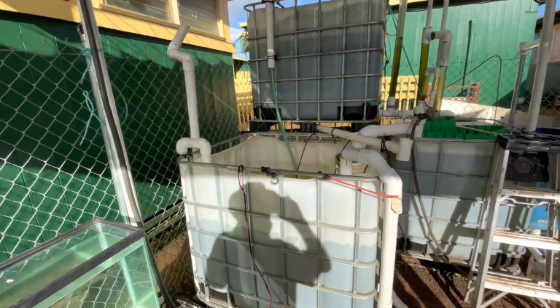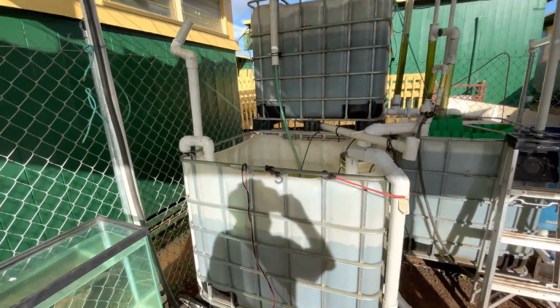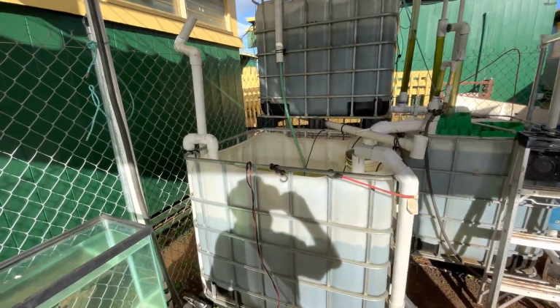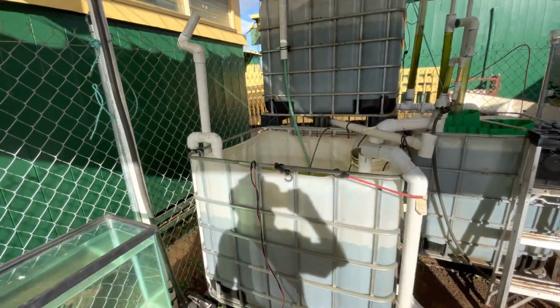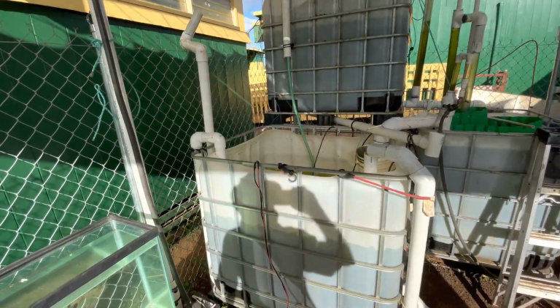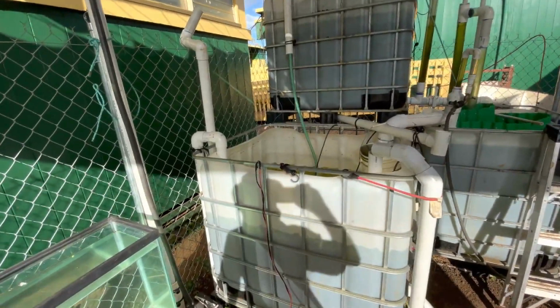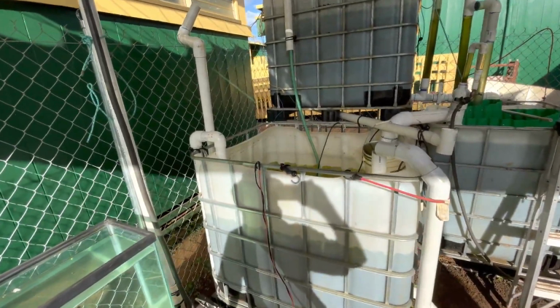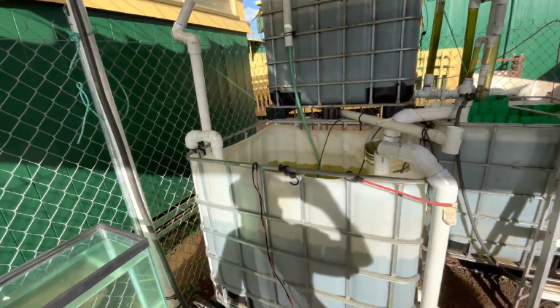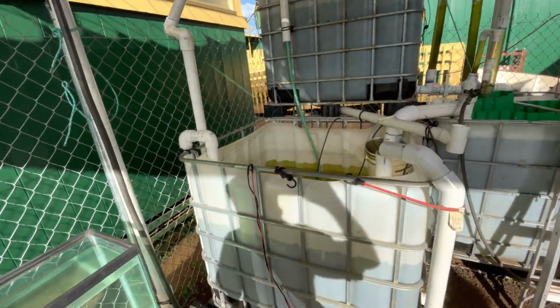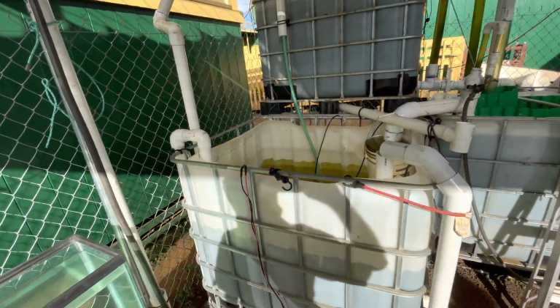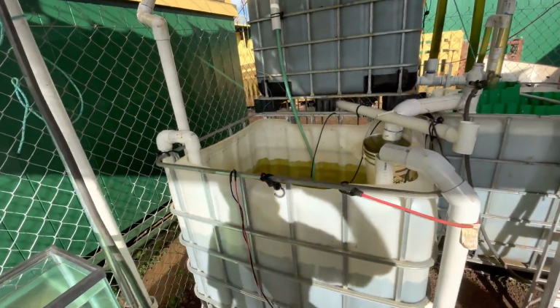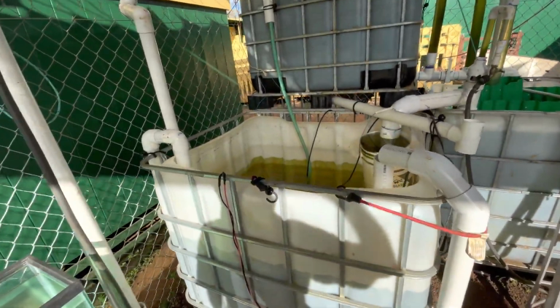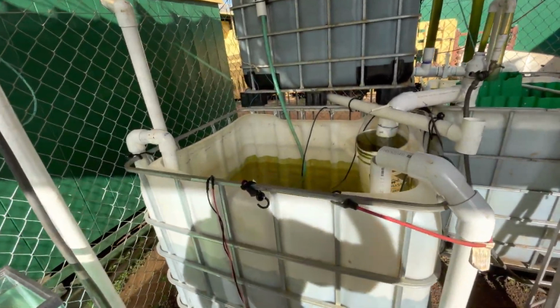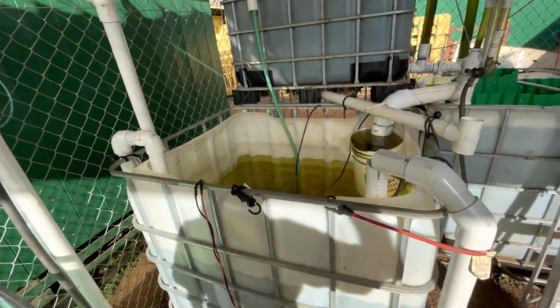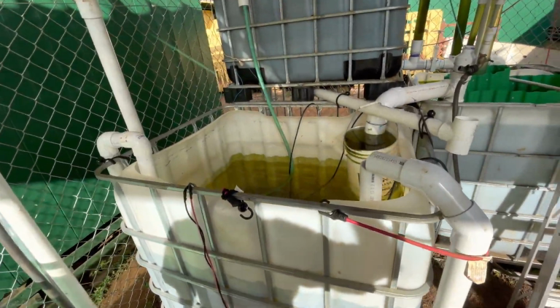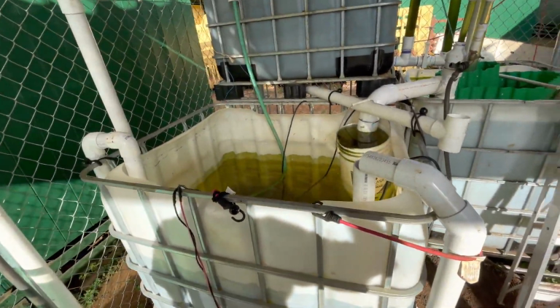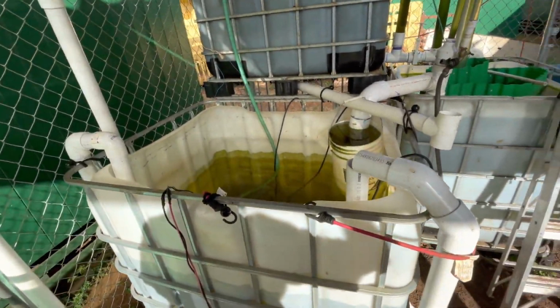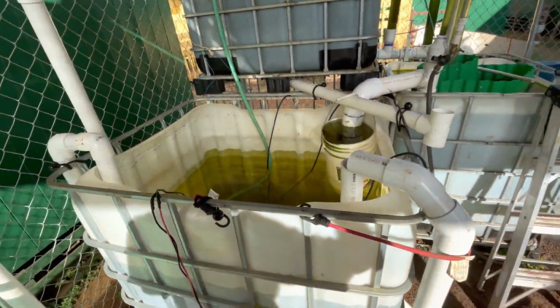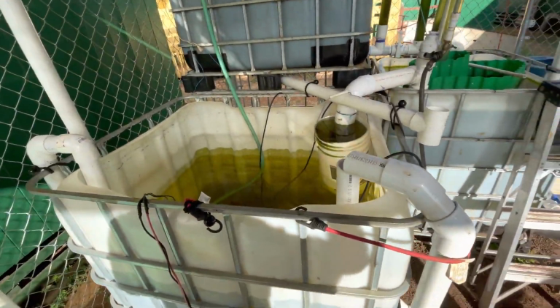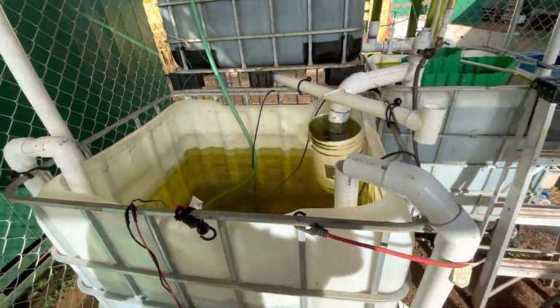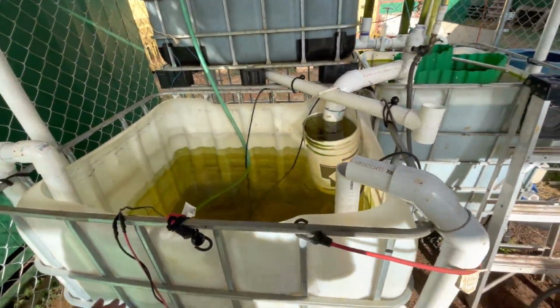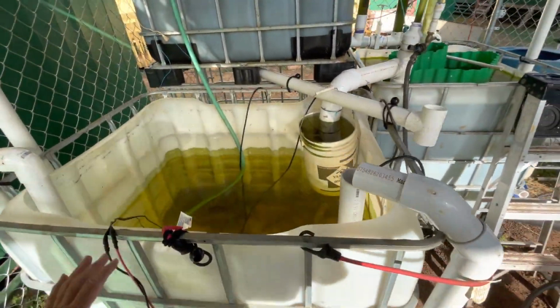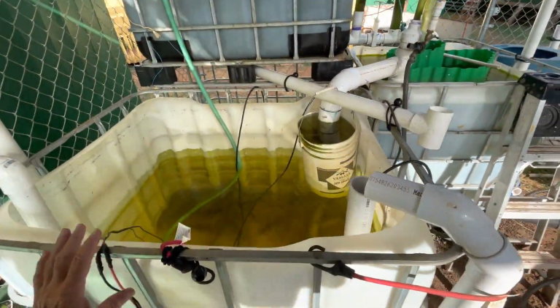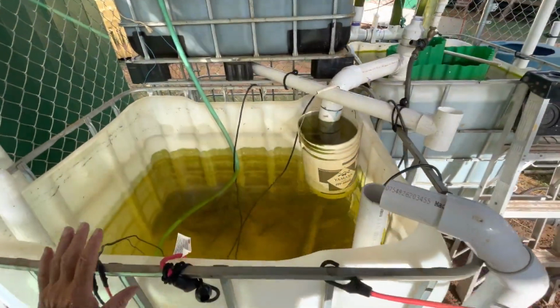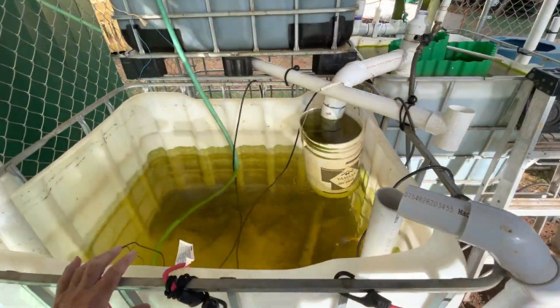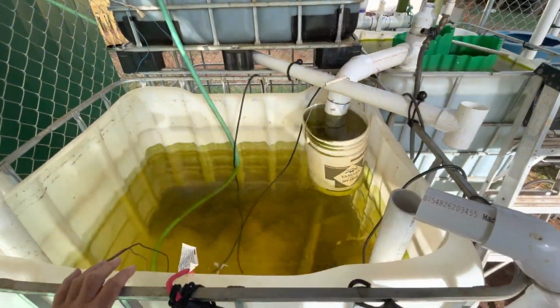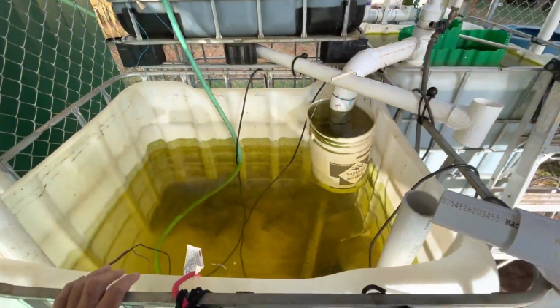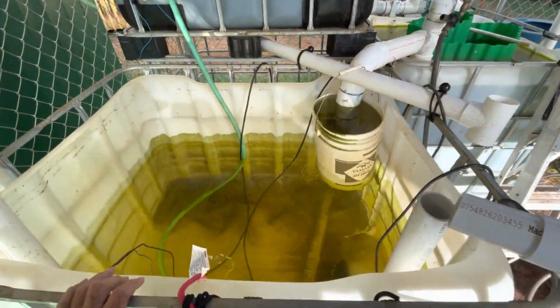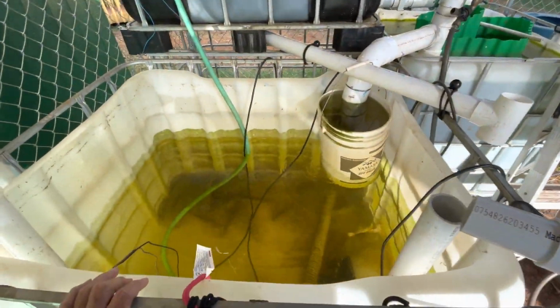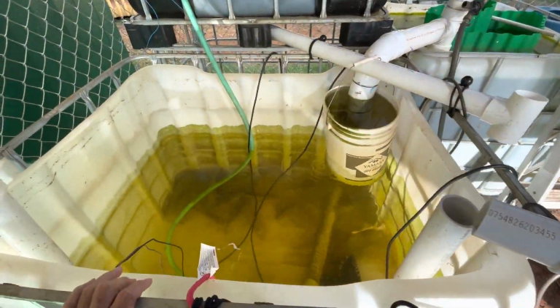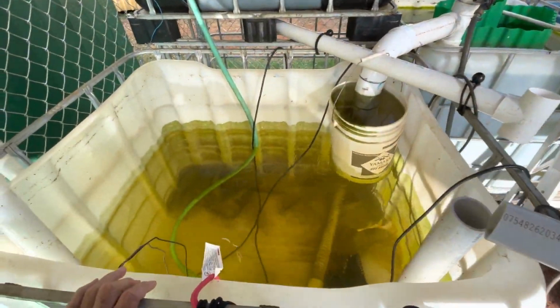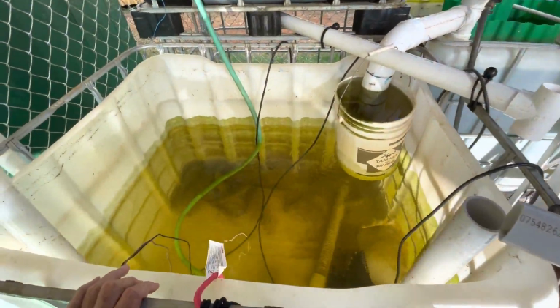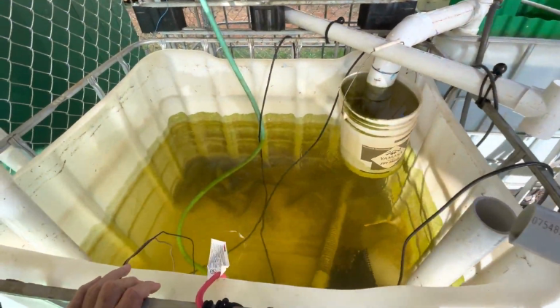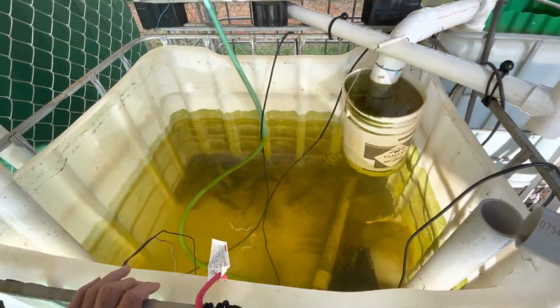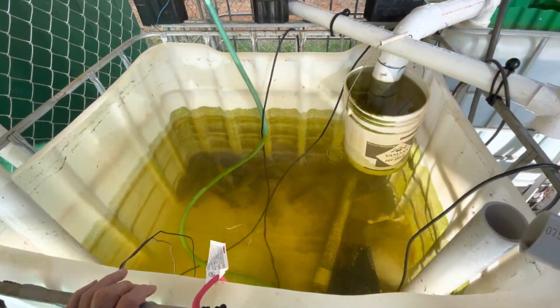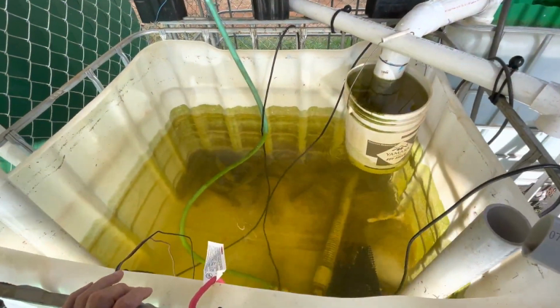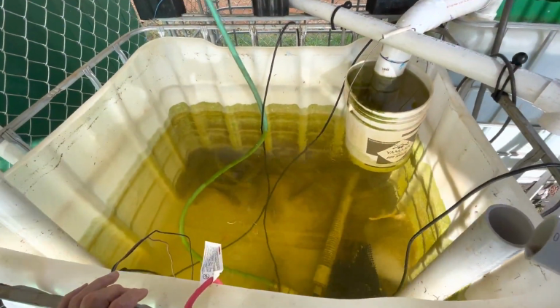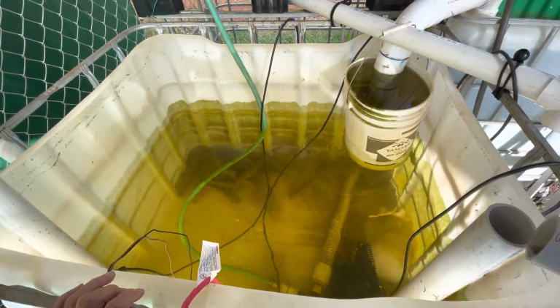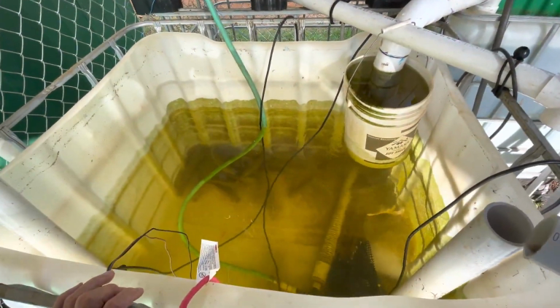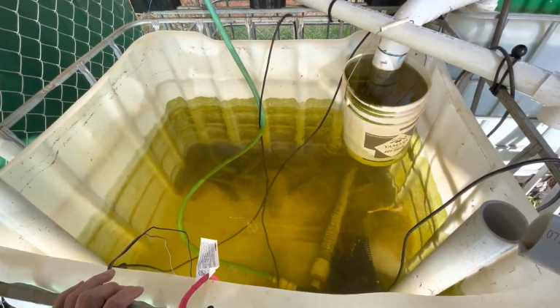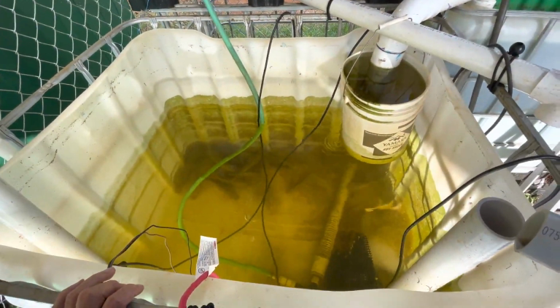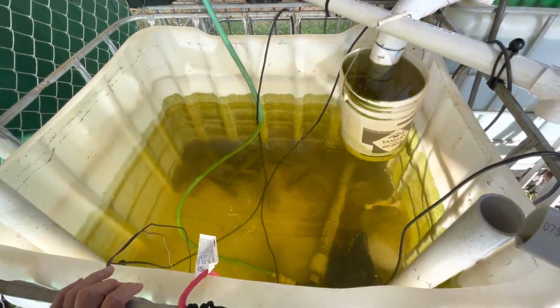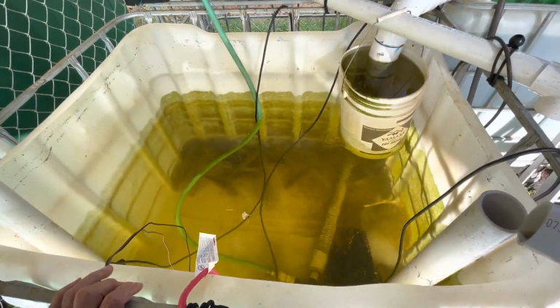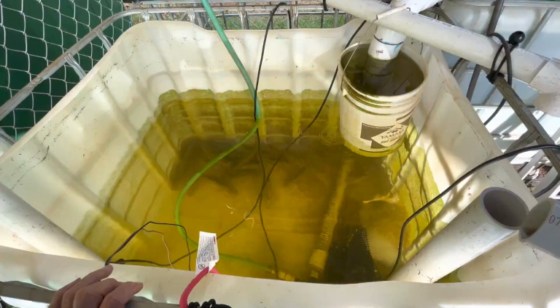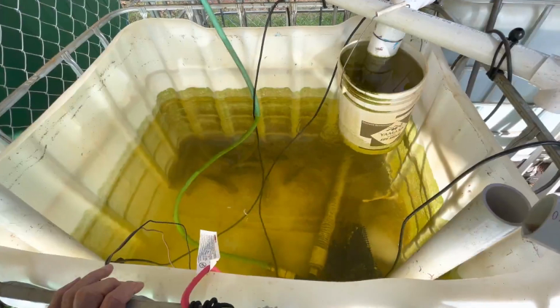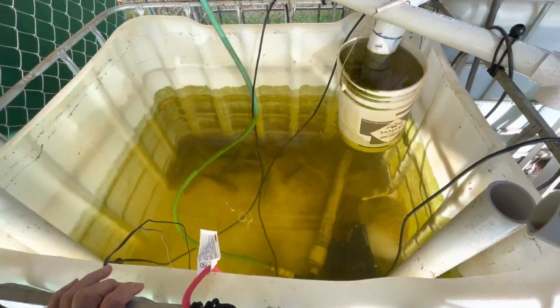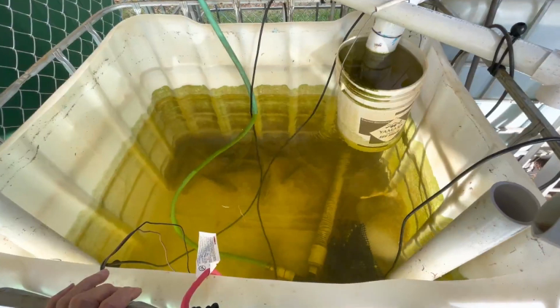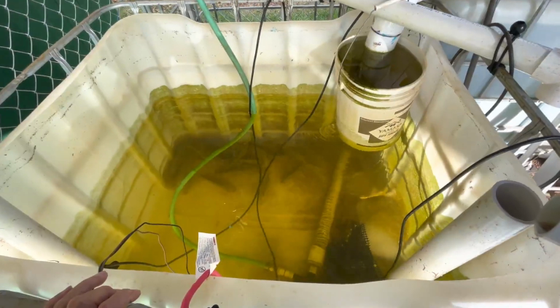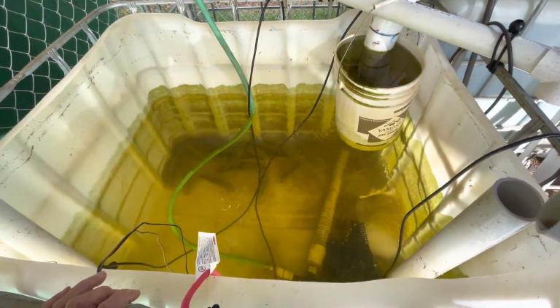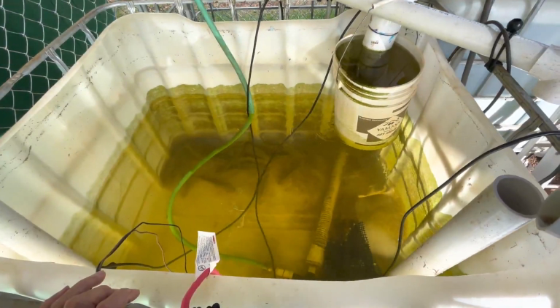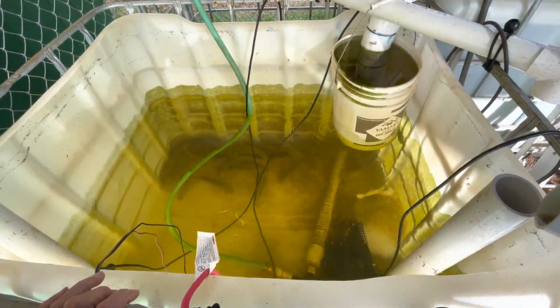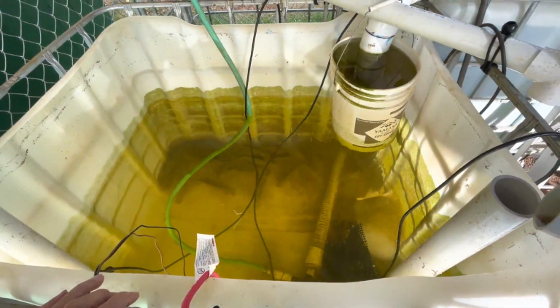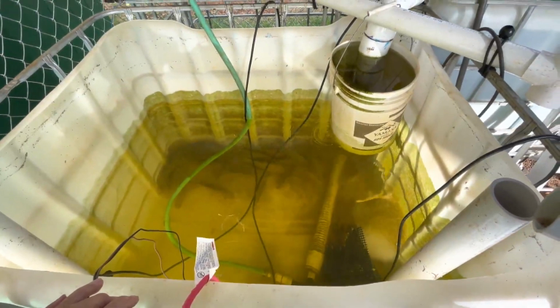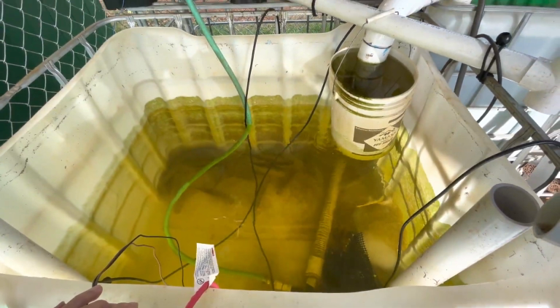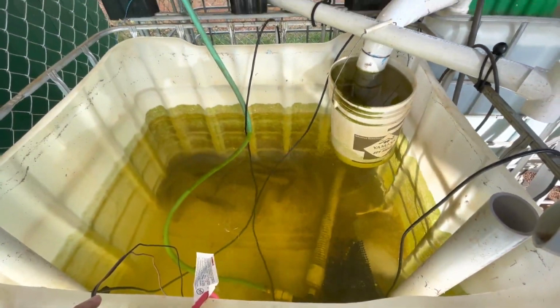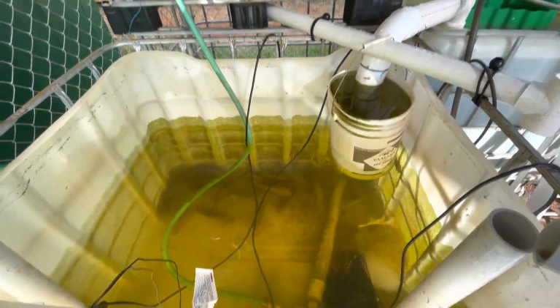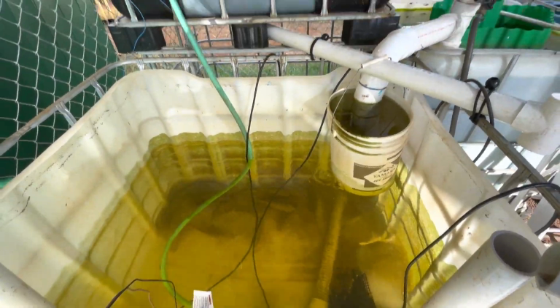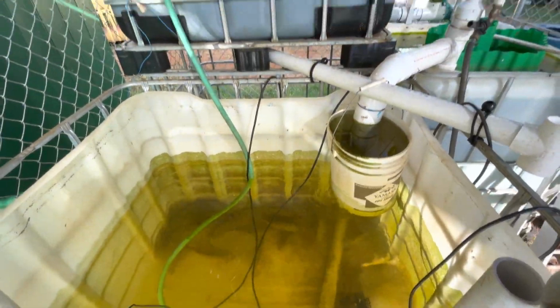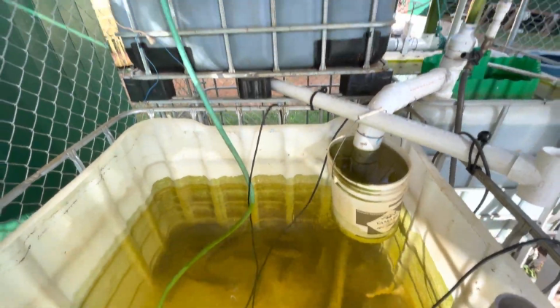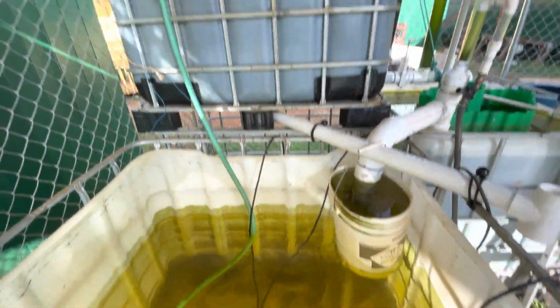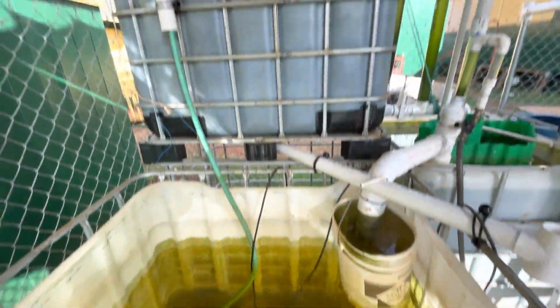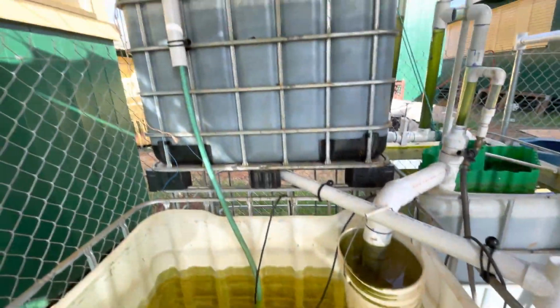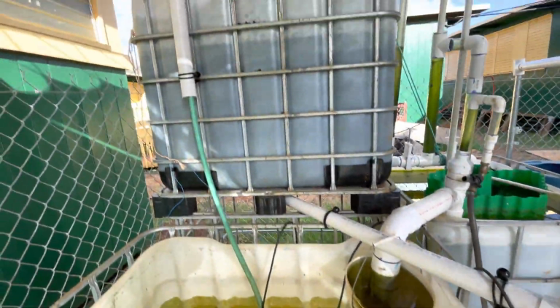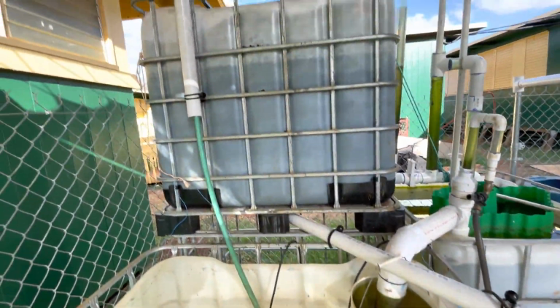What we got going here is a tote tank with about 20 tilapia fish in it. They're running for 10 days.